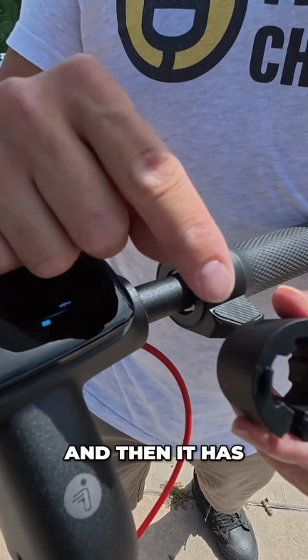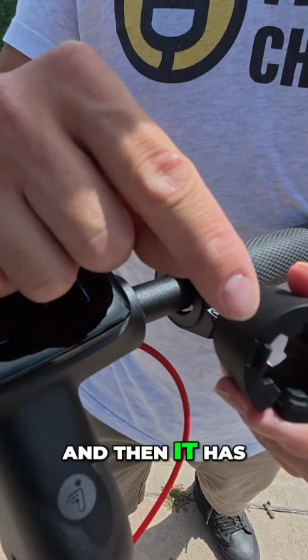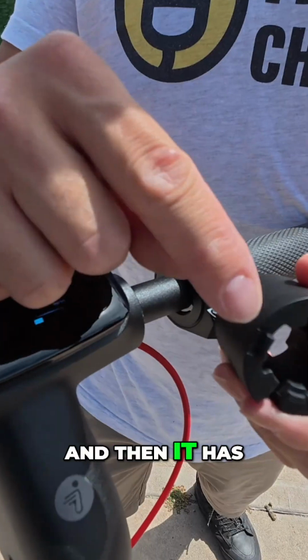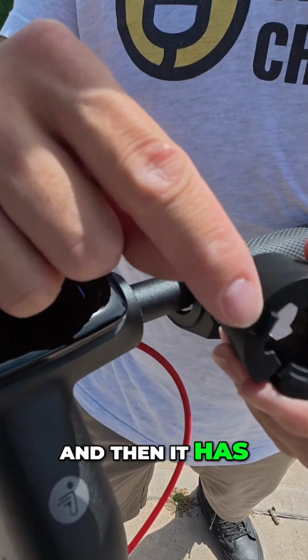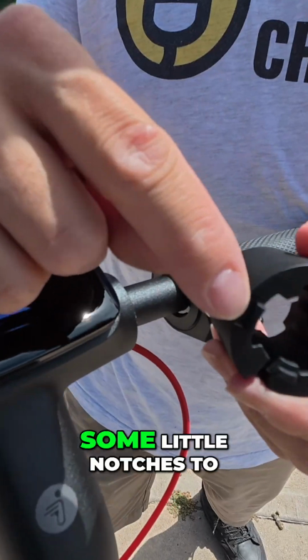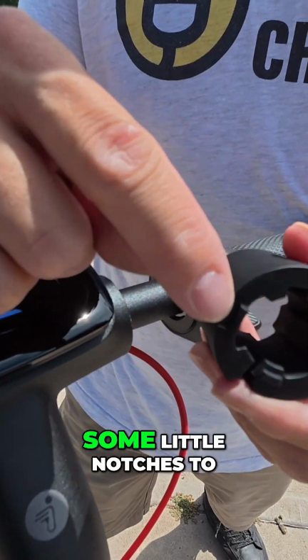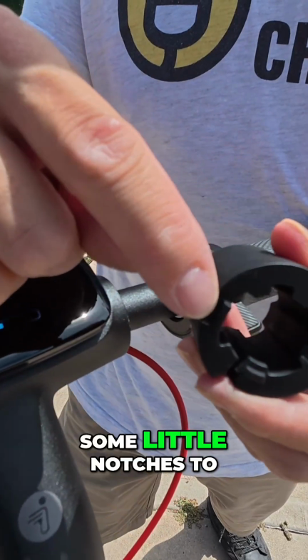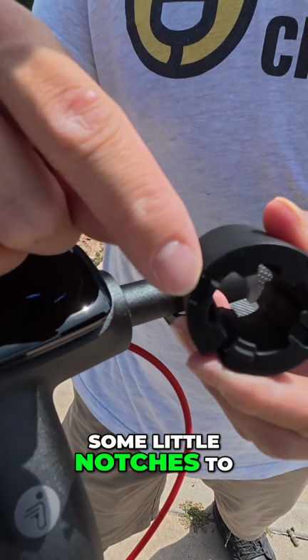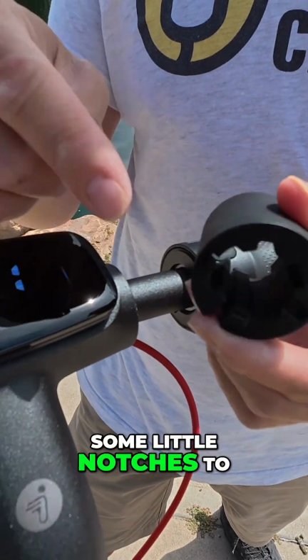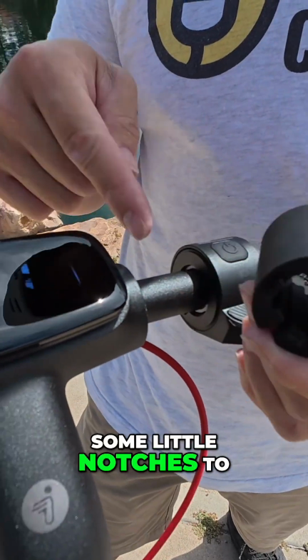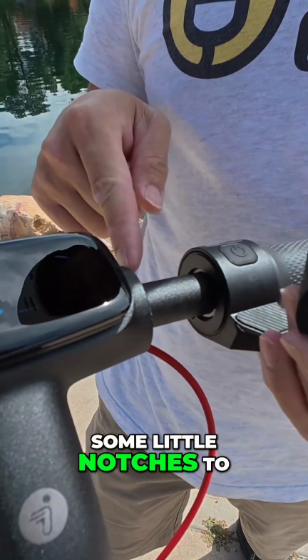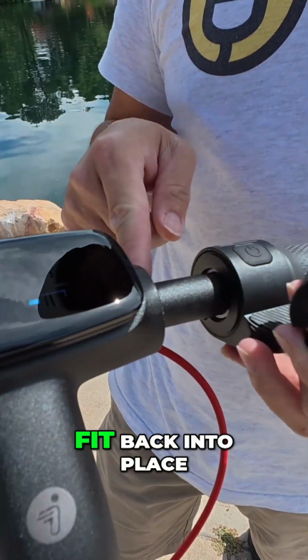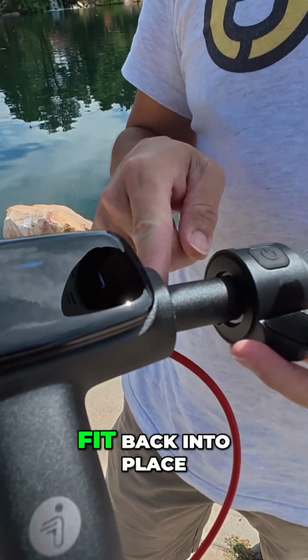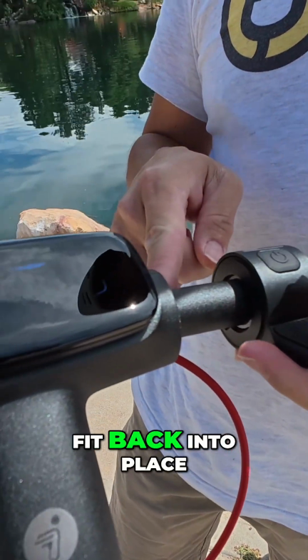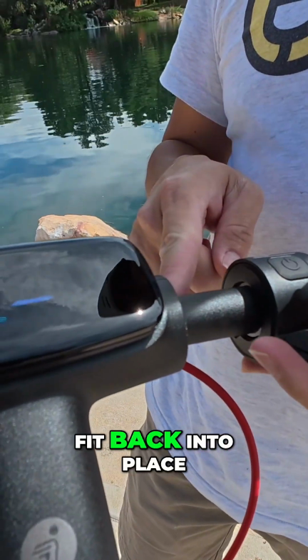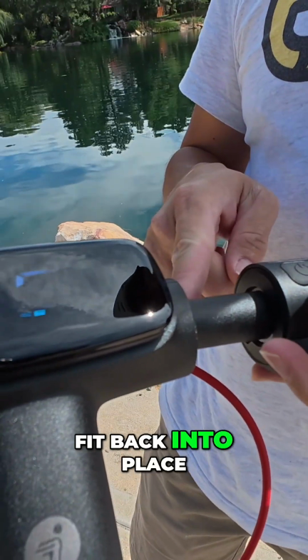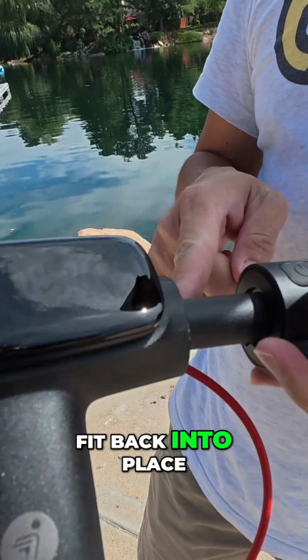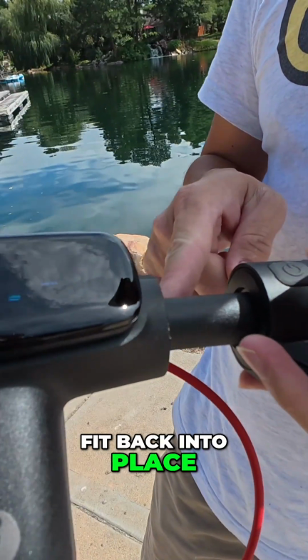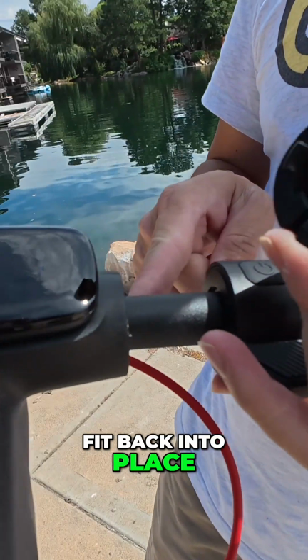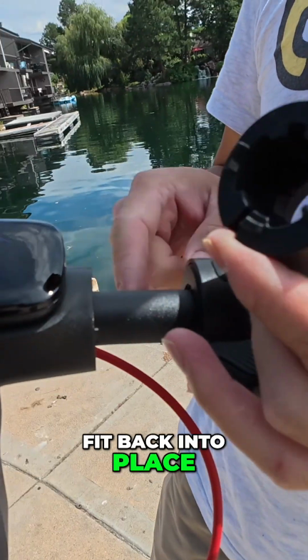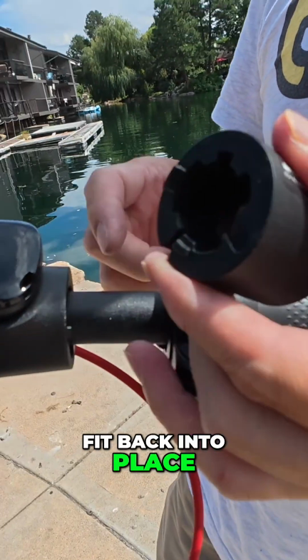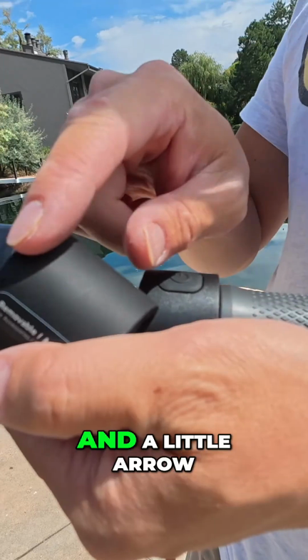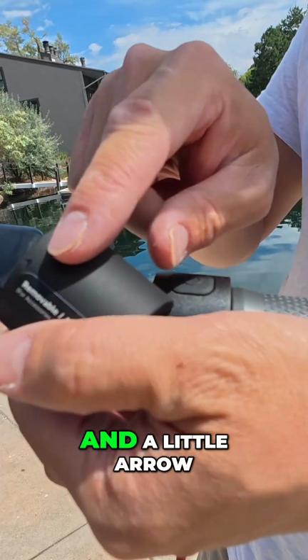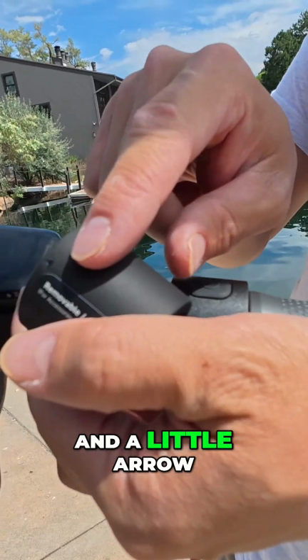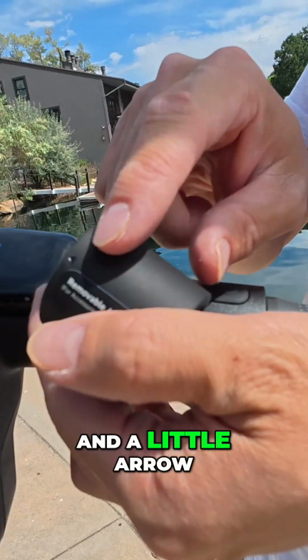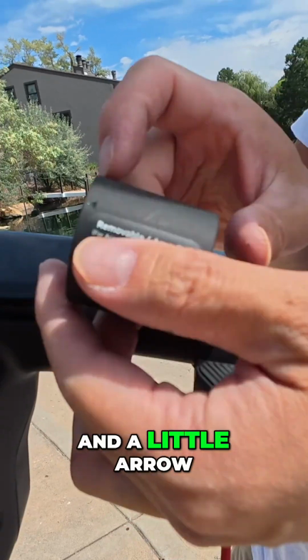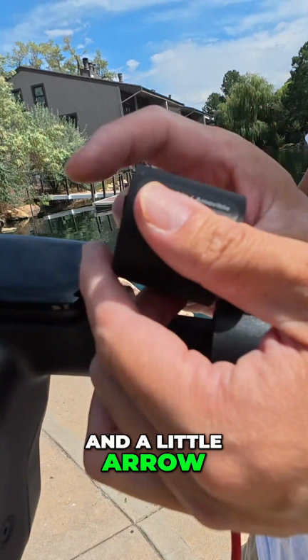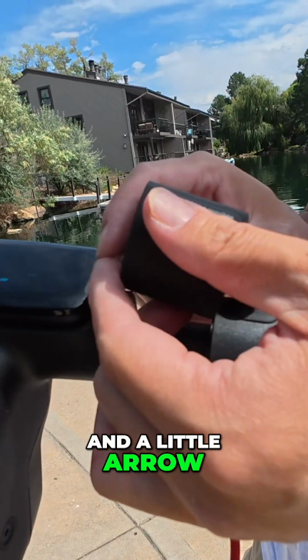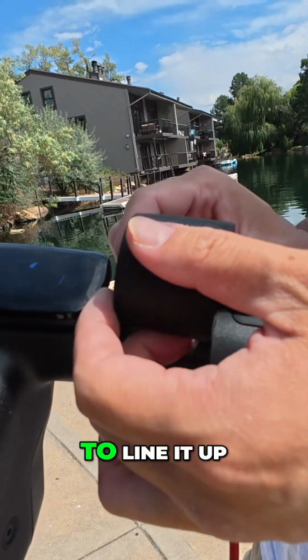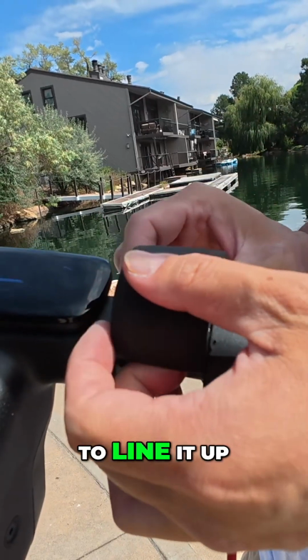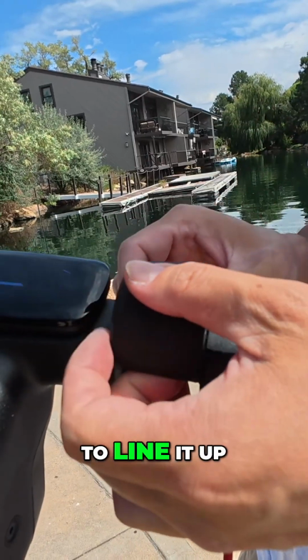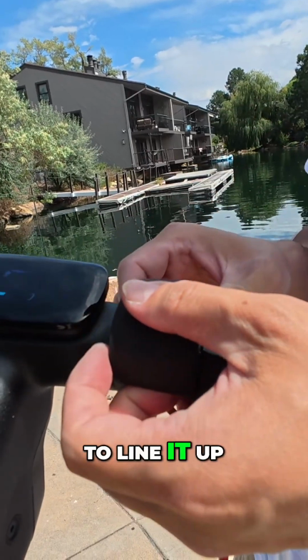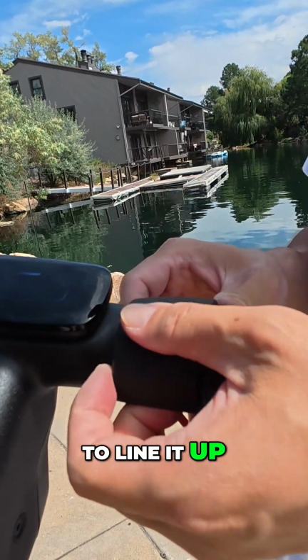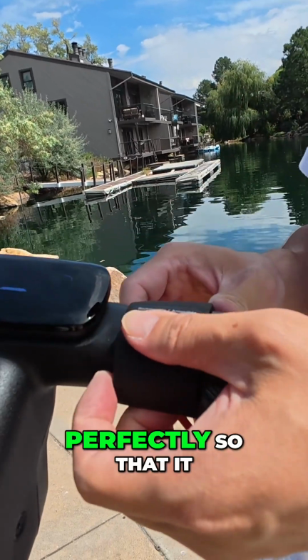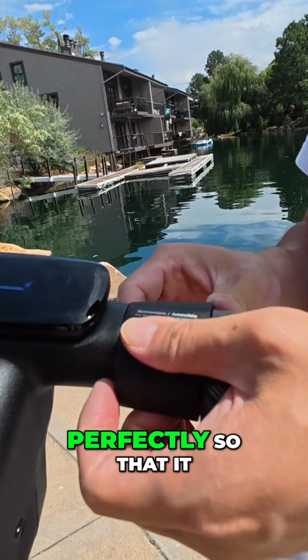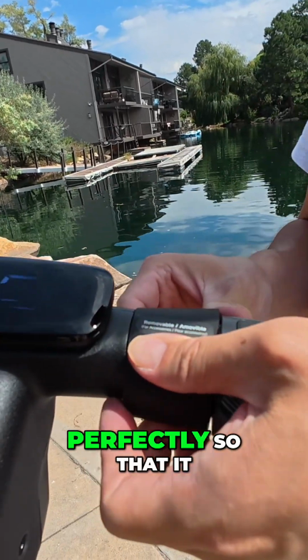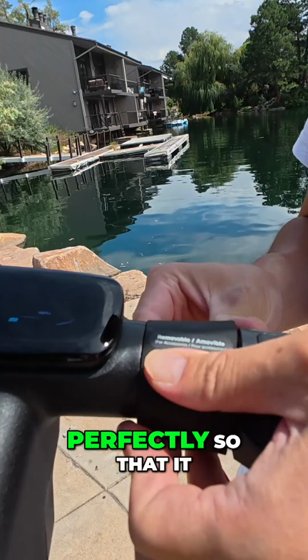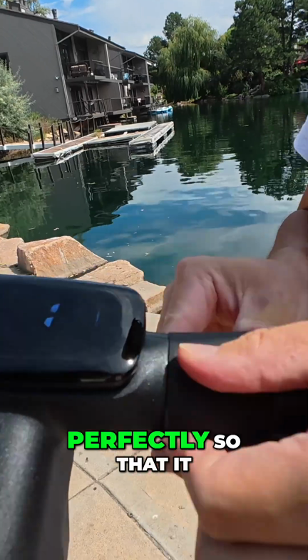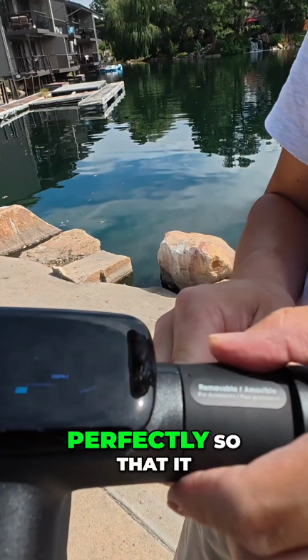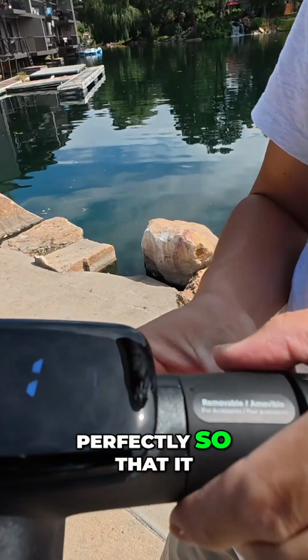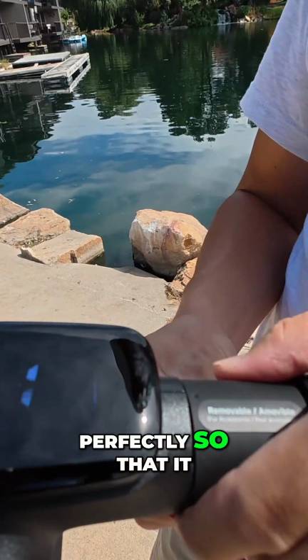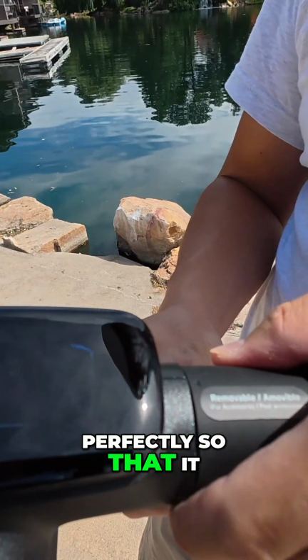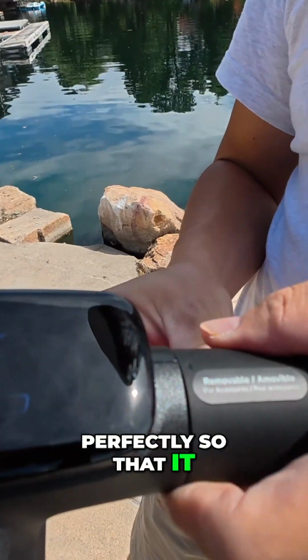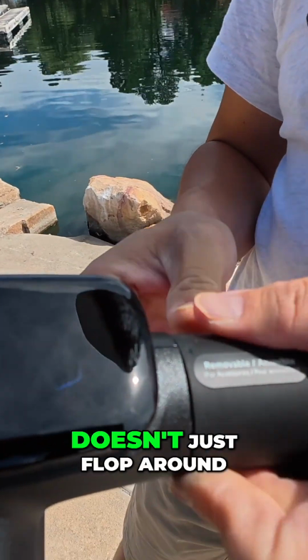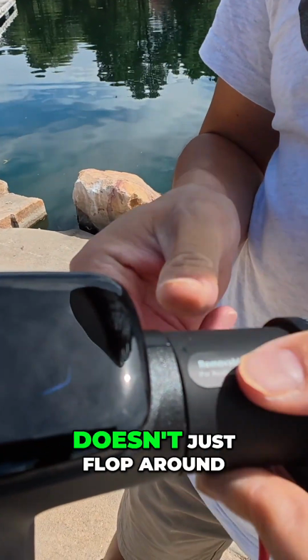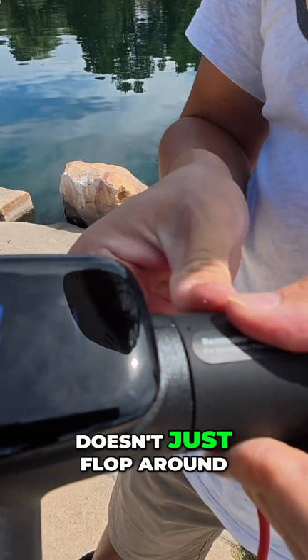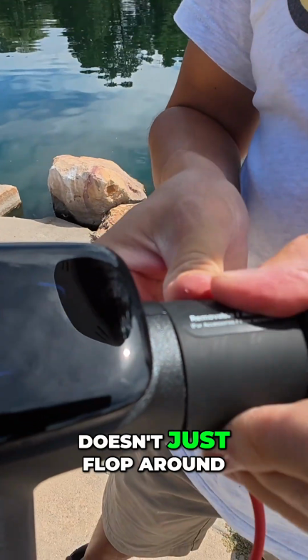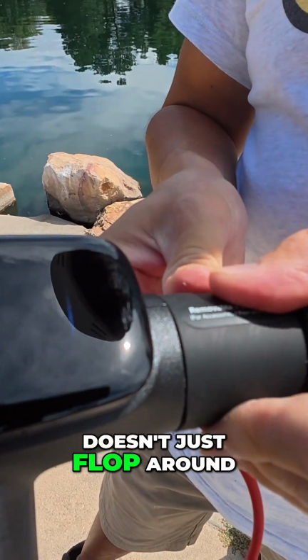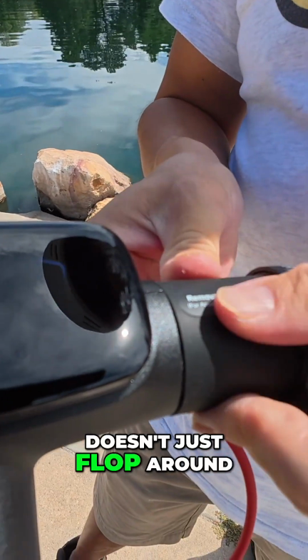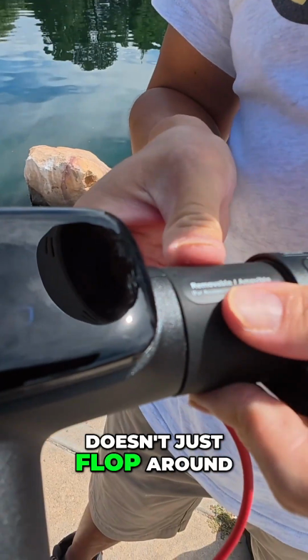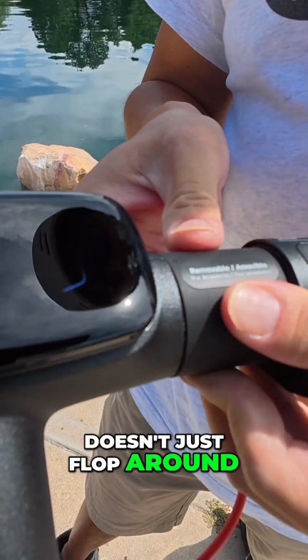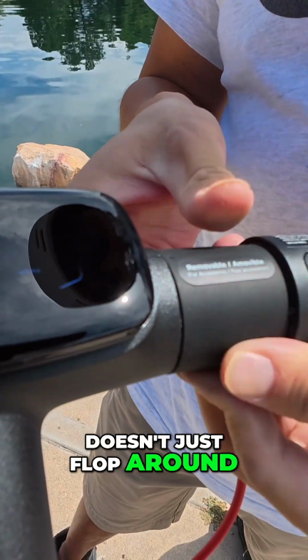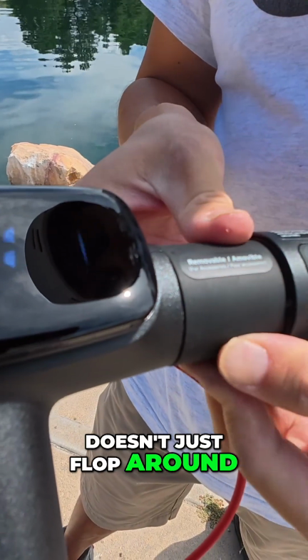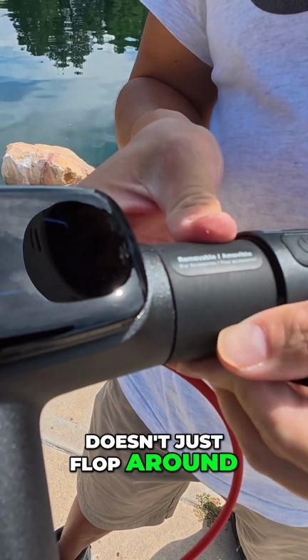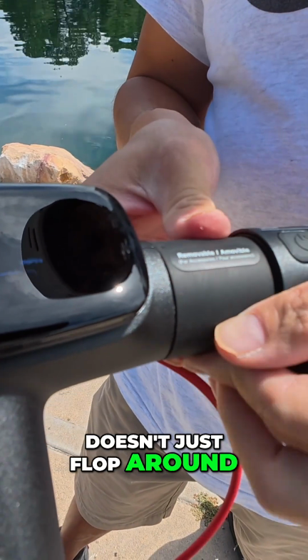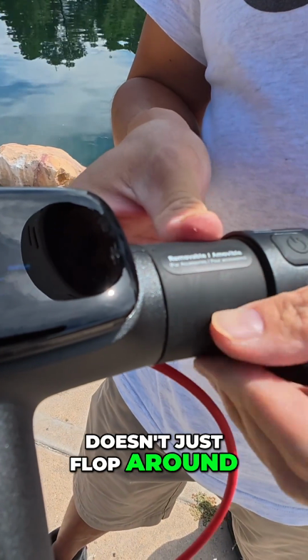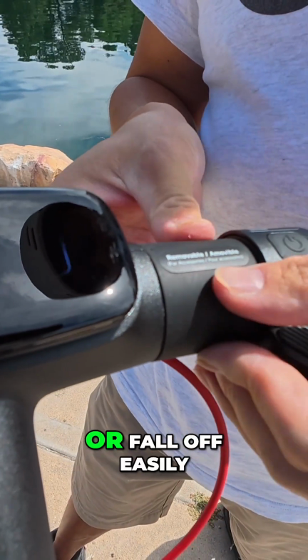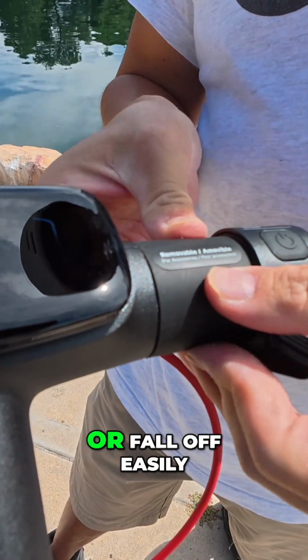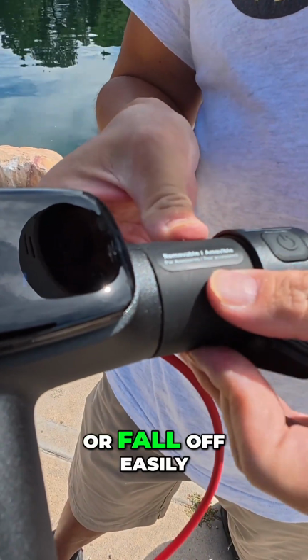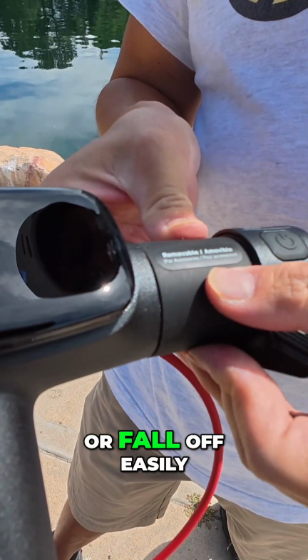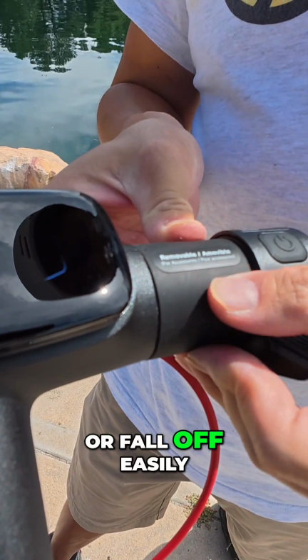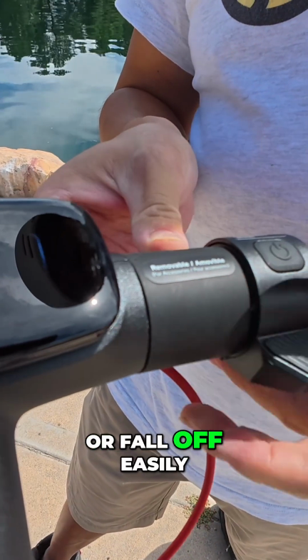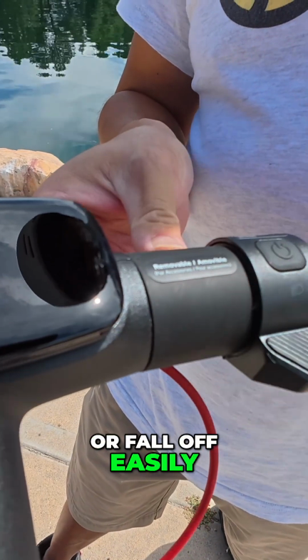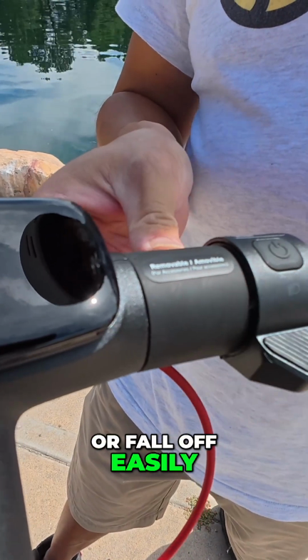It has some little notches to fit back into place and a little arrow to line it up perfectly, so that it doesn't just flop around or fall off easily.